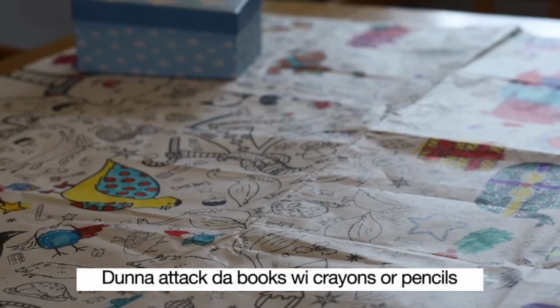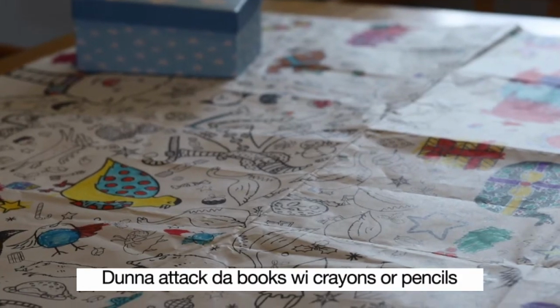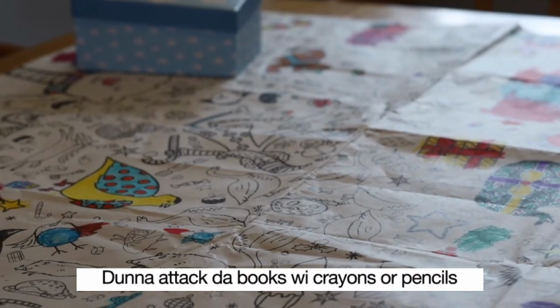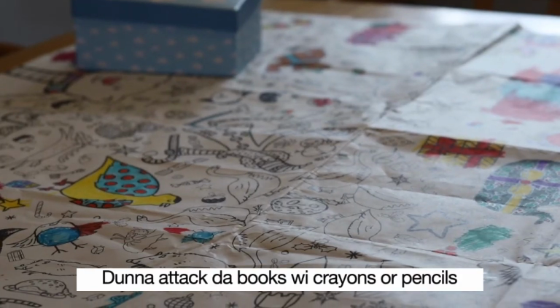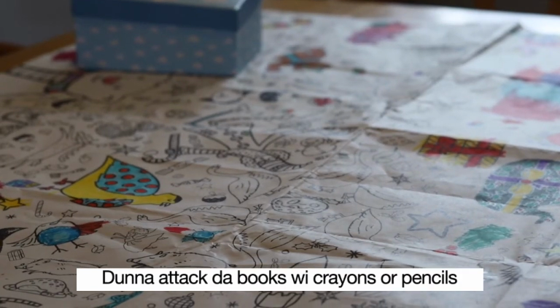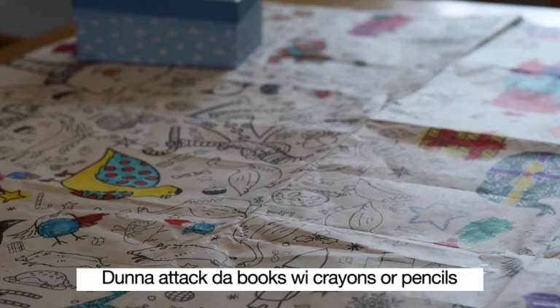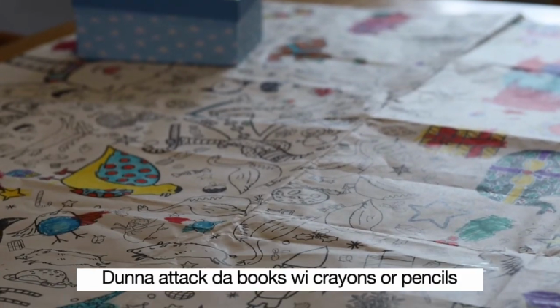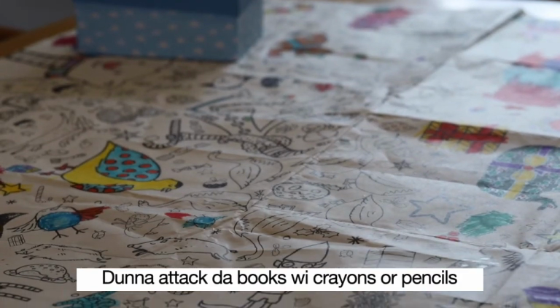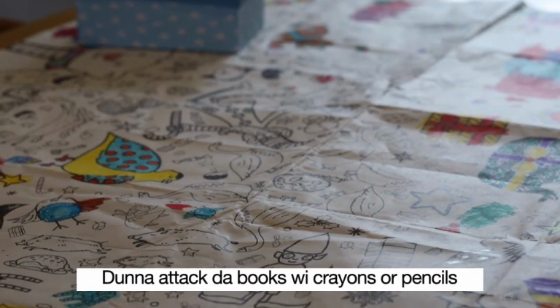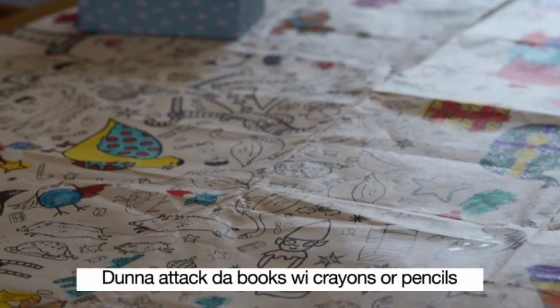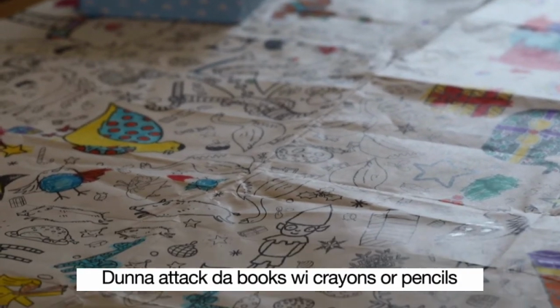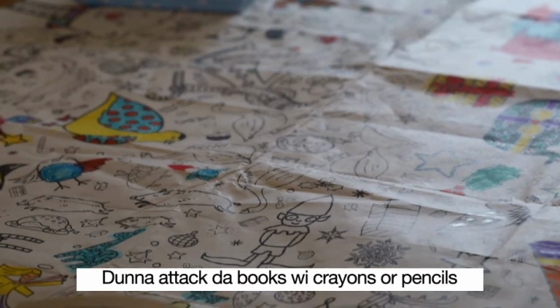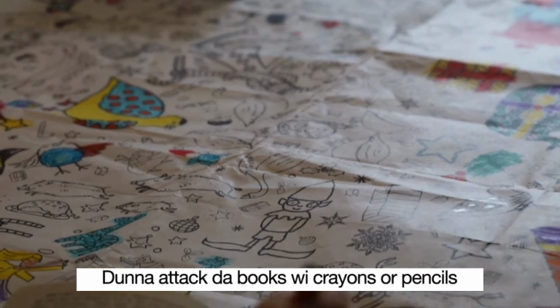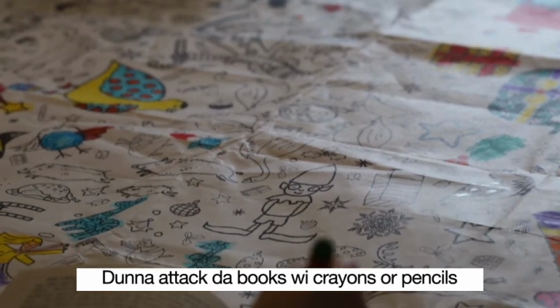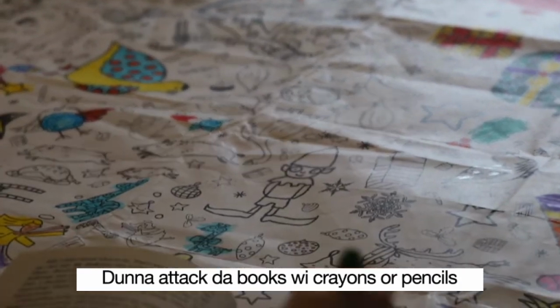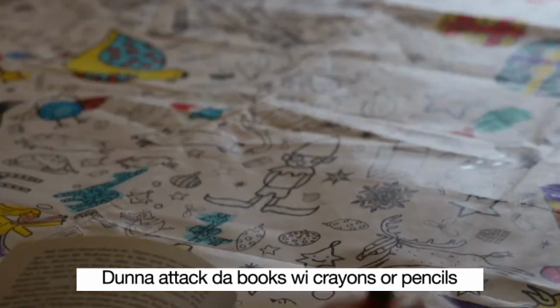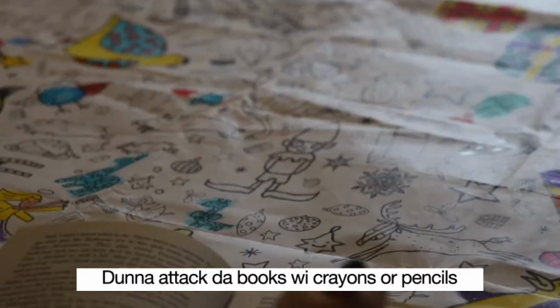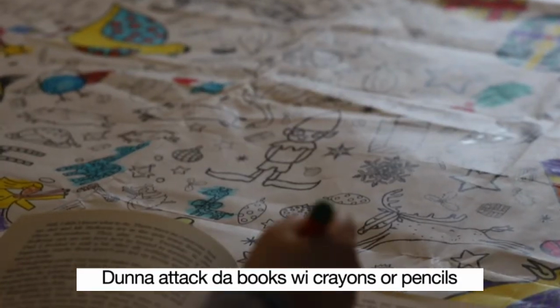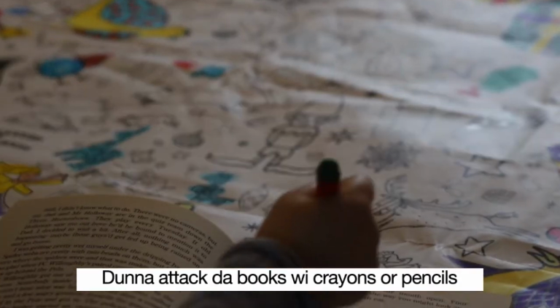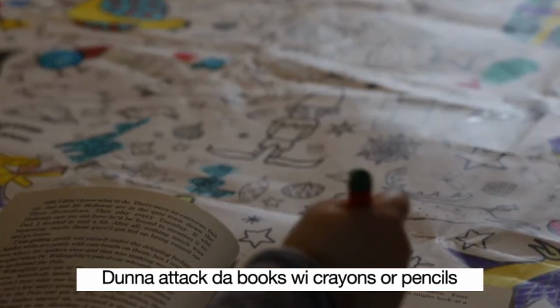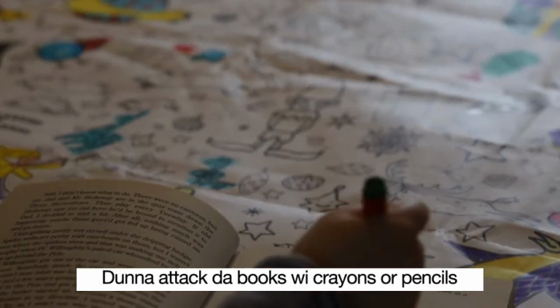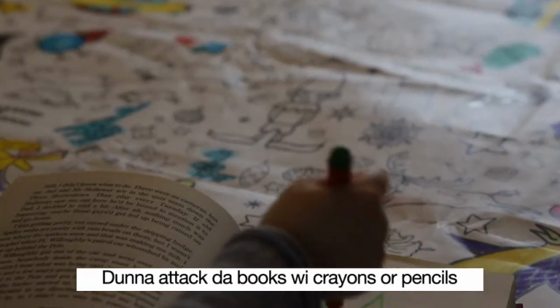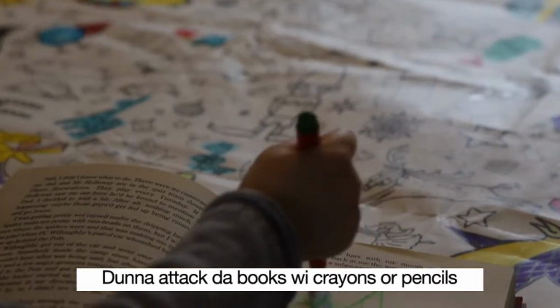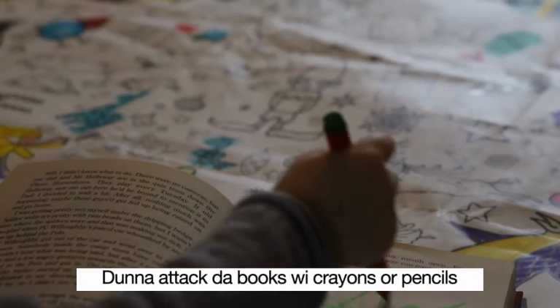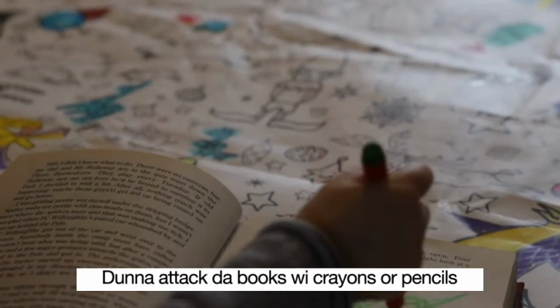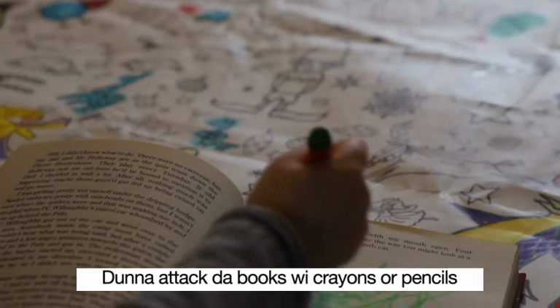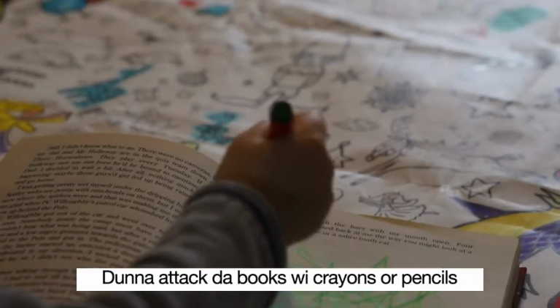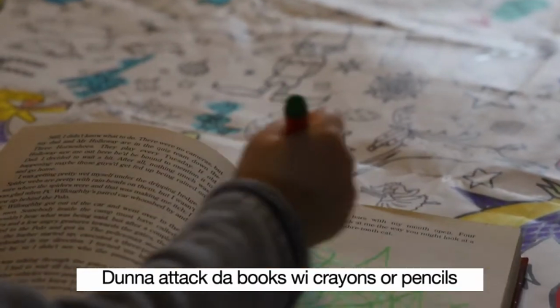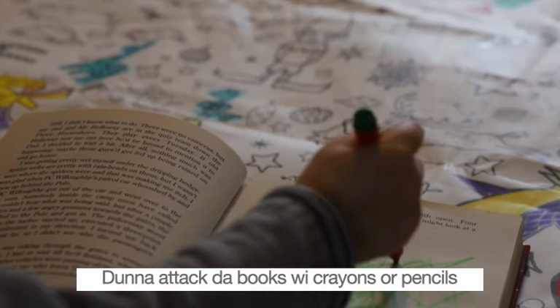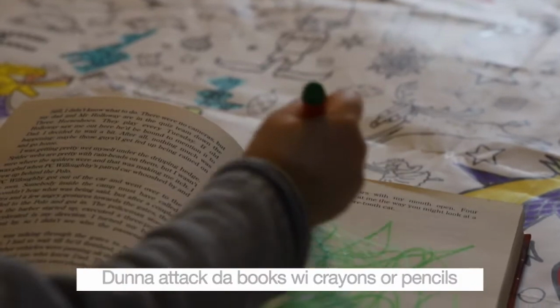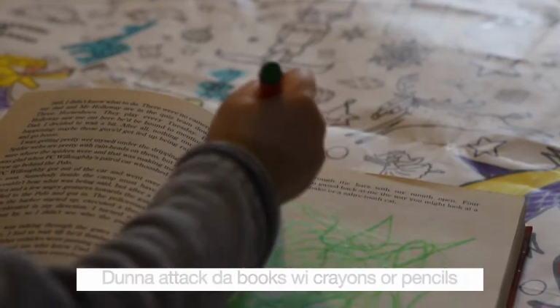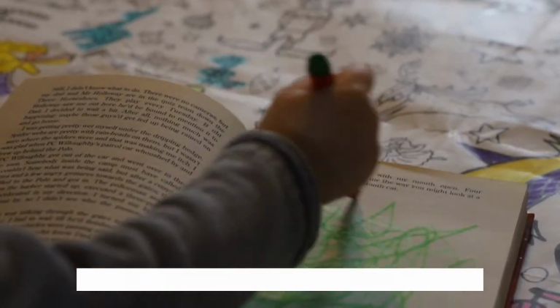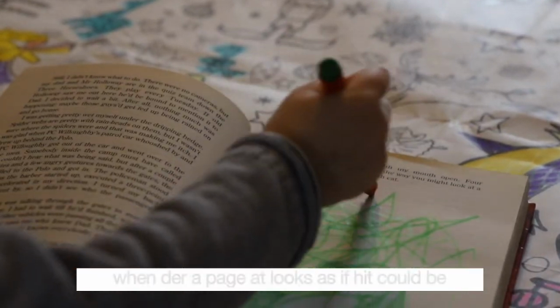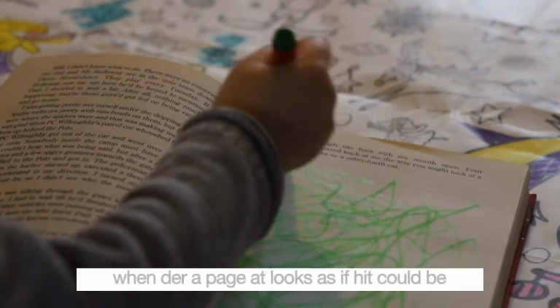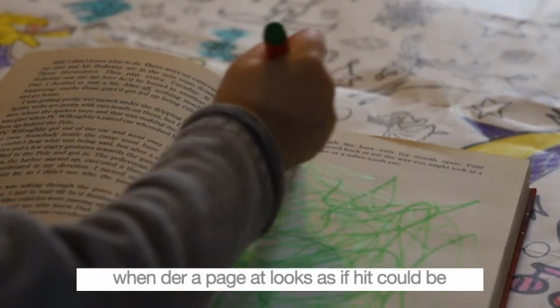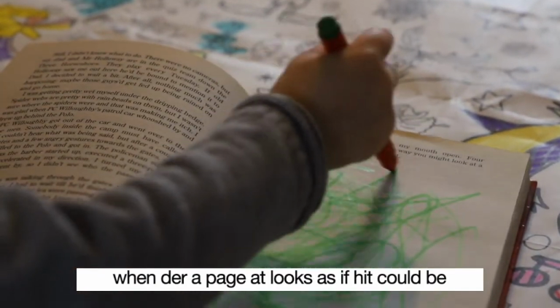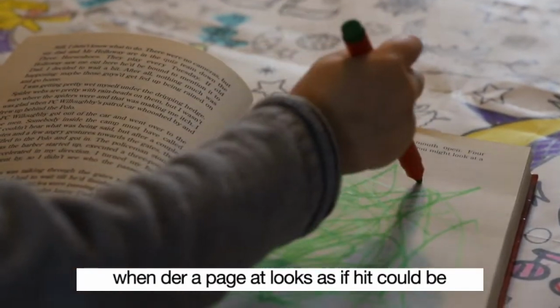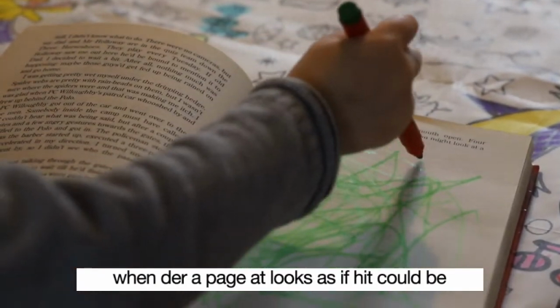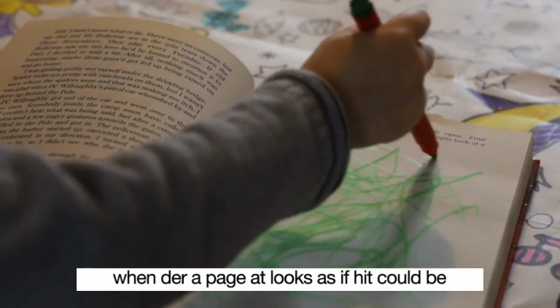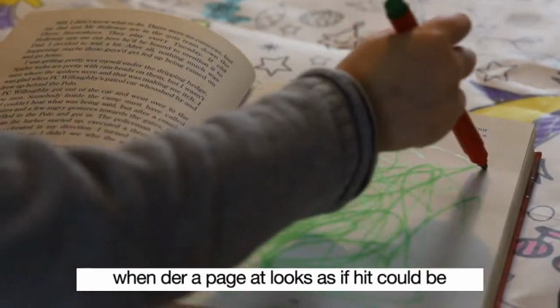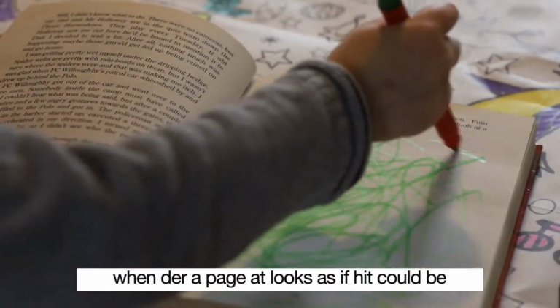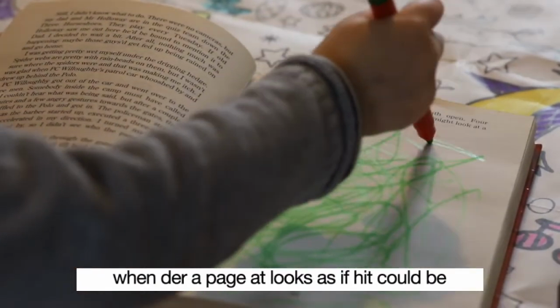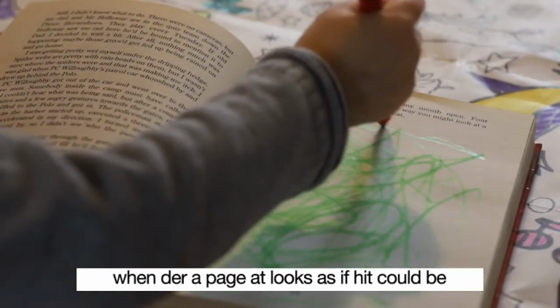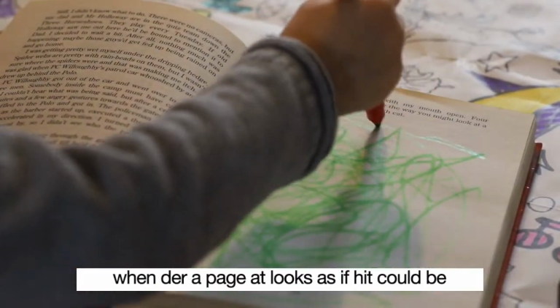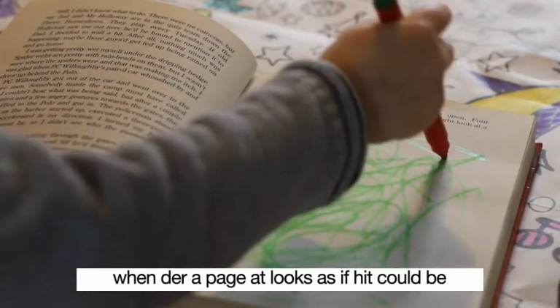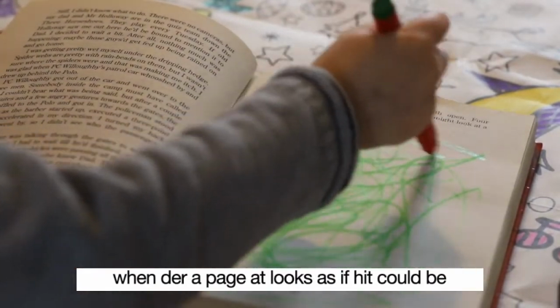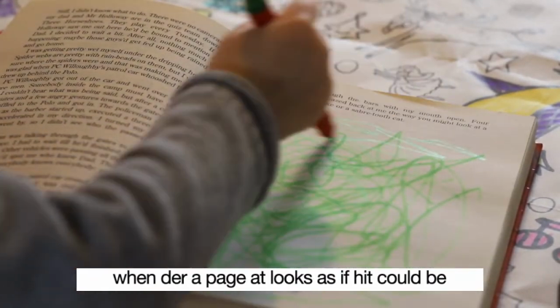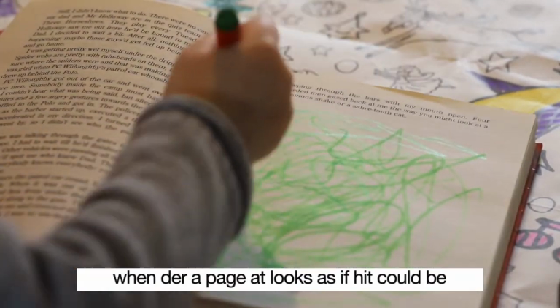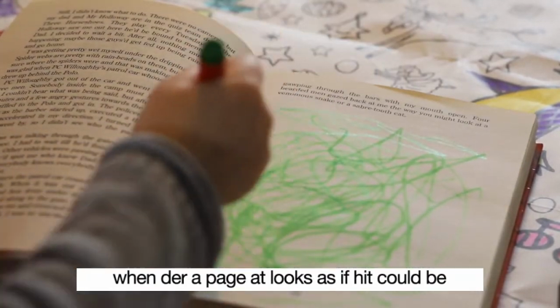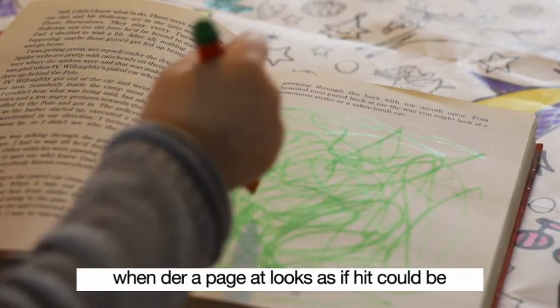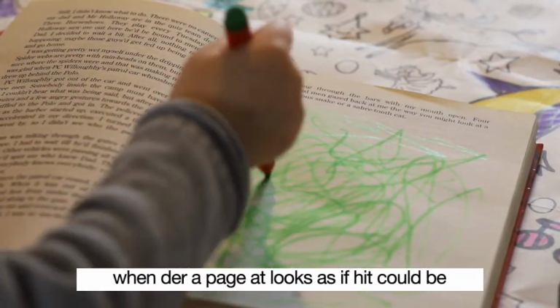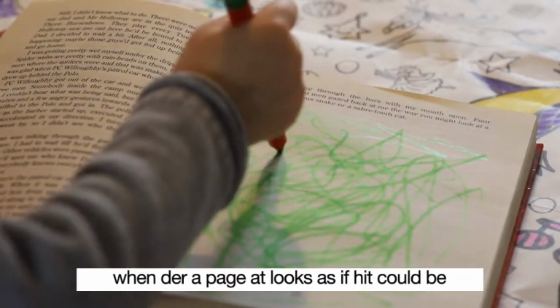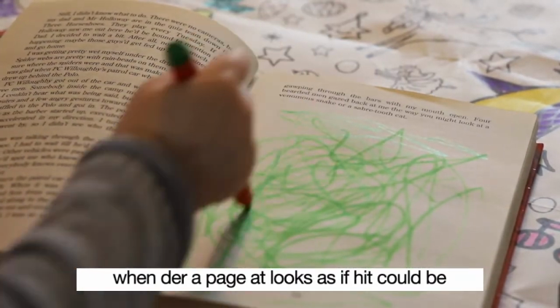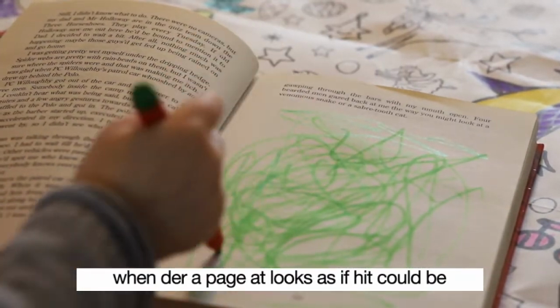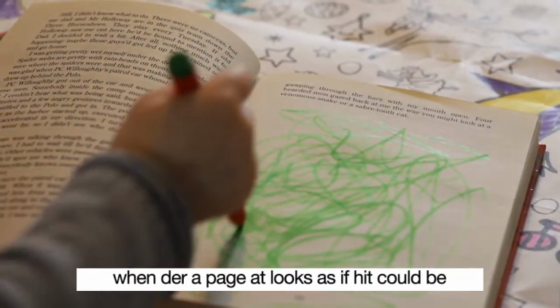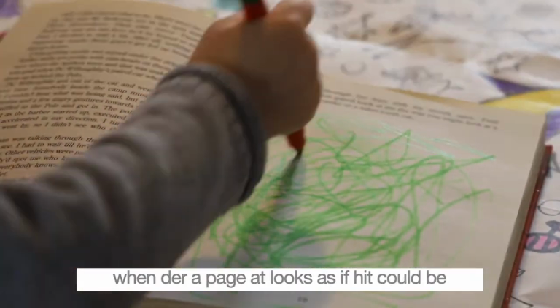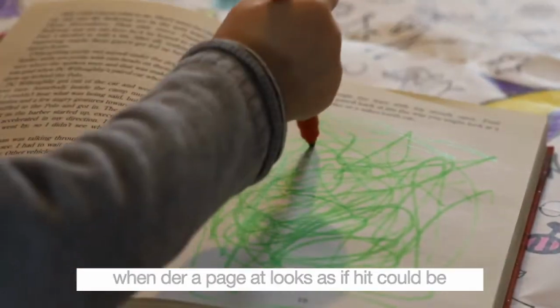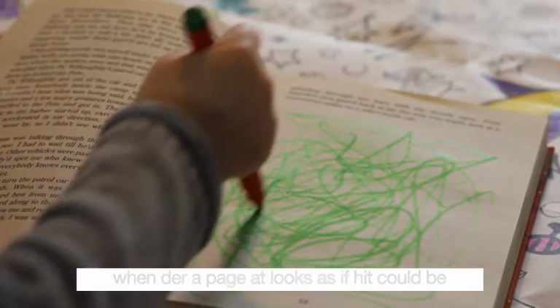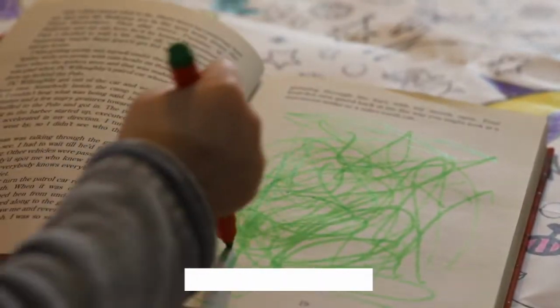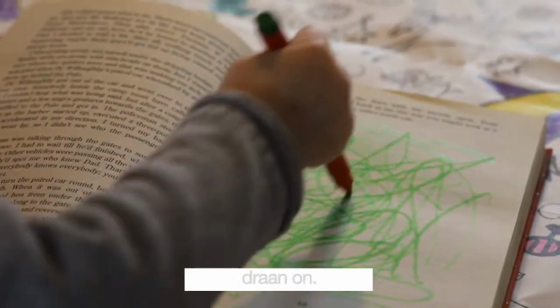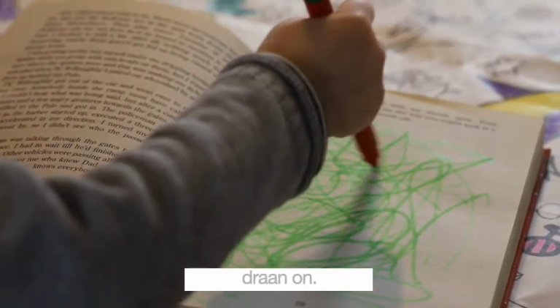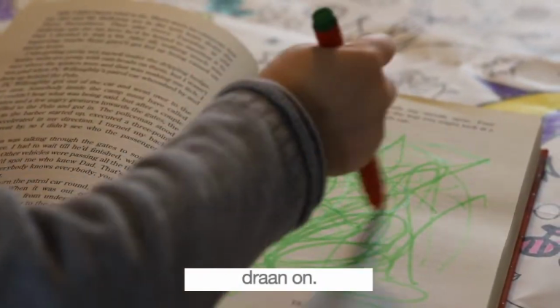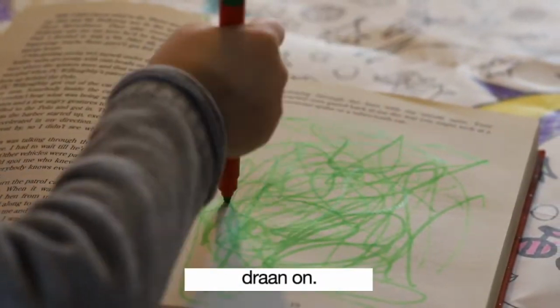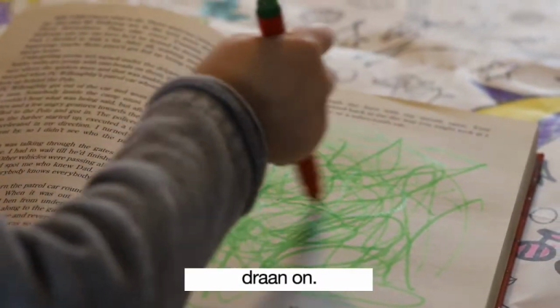Do not attack the books with crayons or pencils when there's a page that looks as if it could be drawn on.